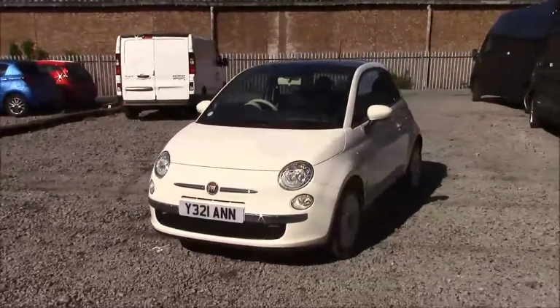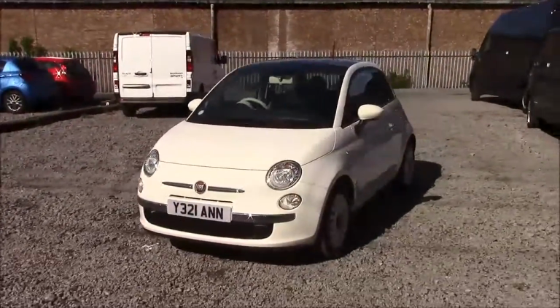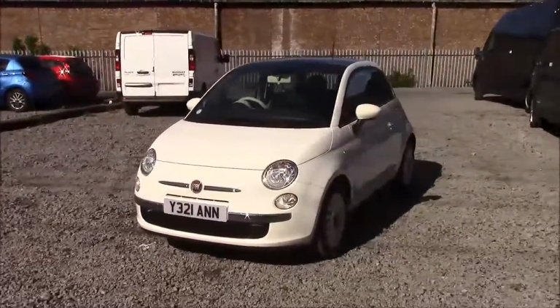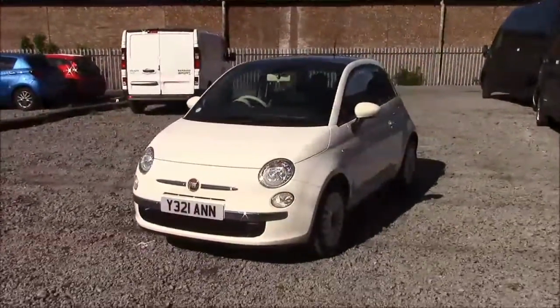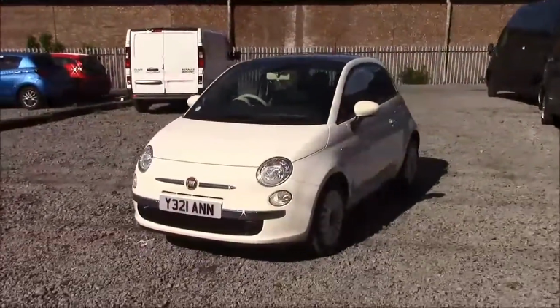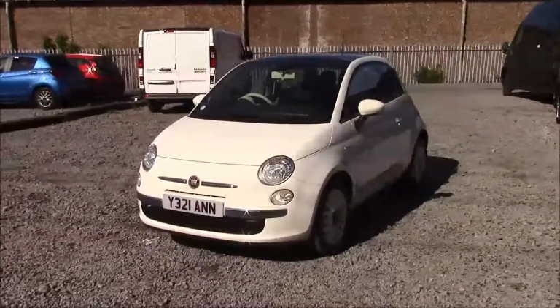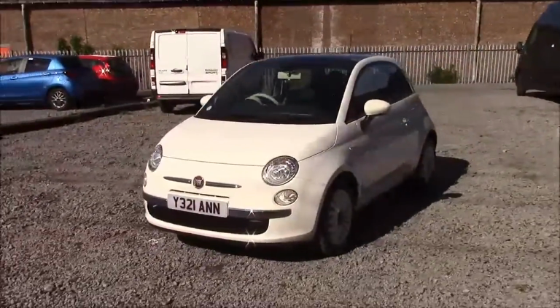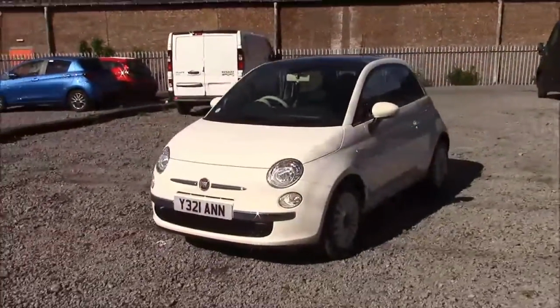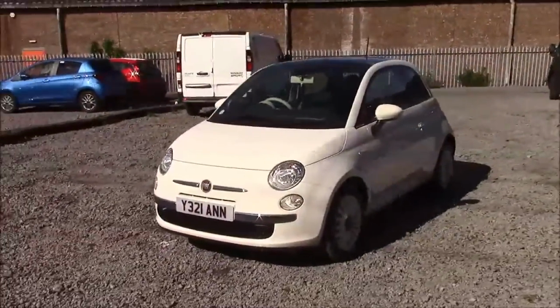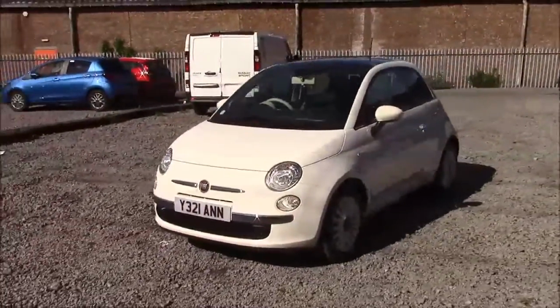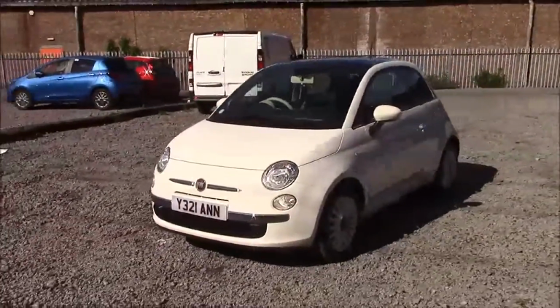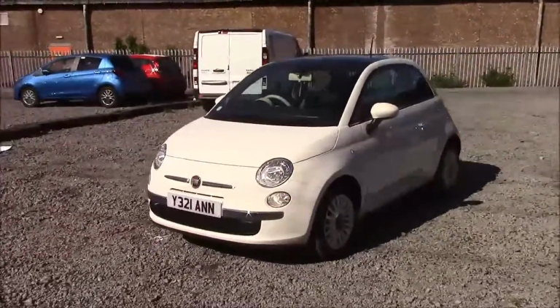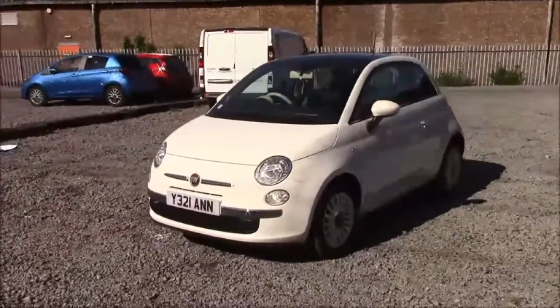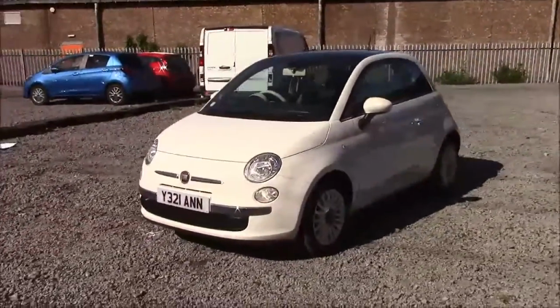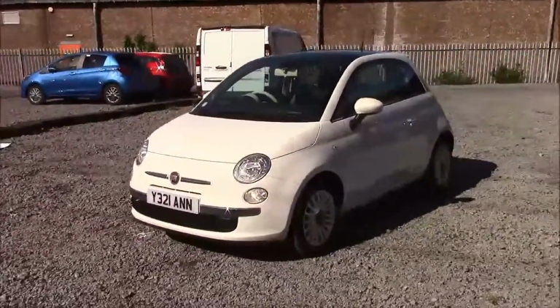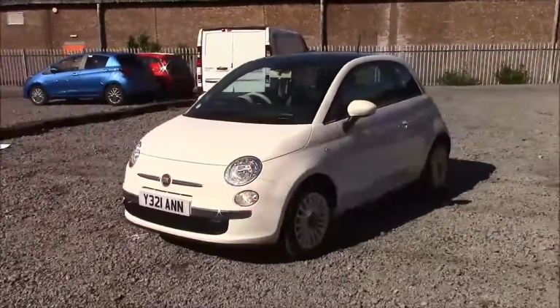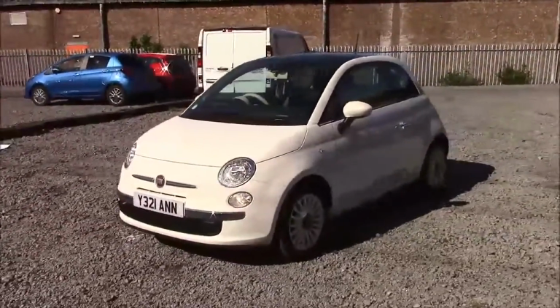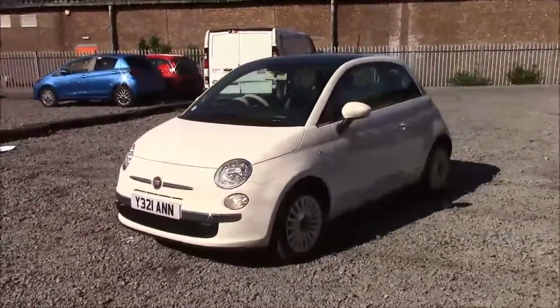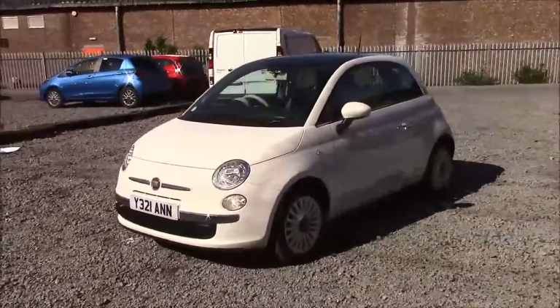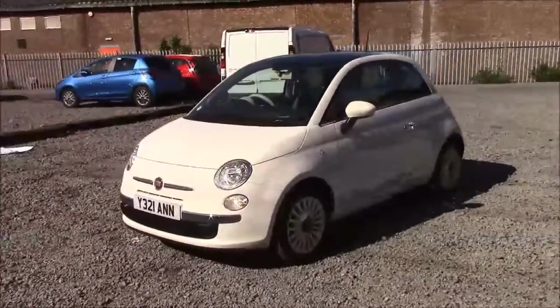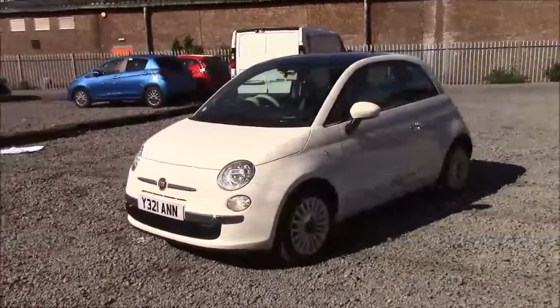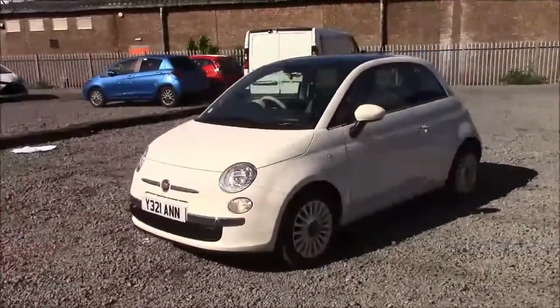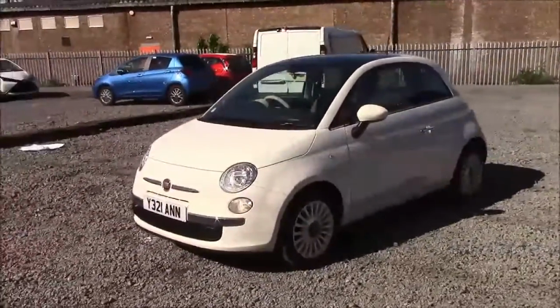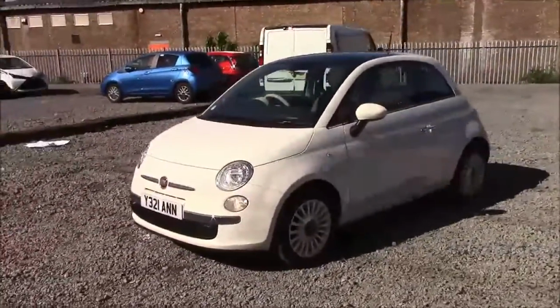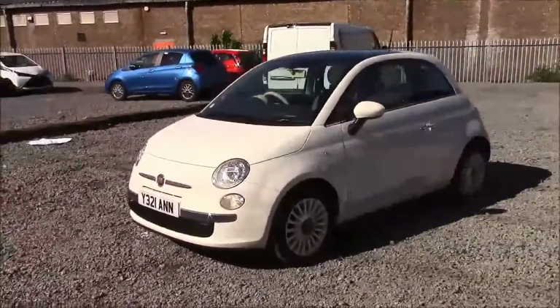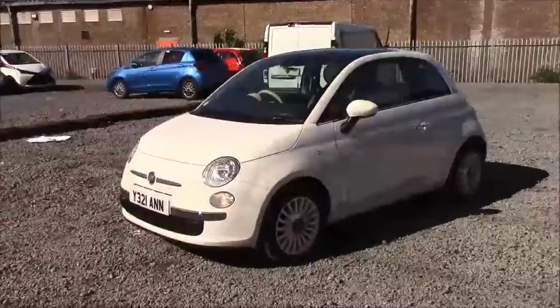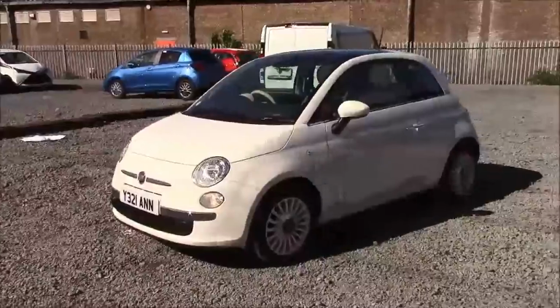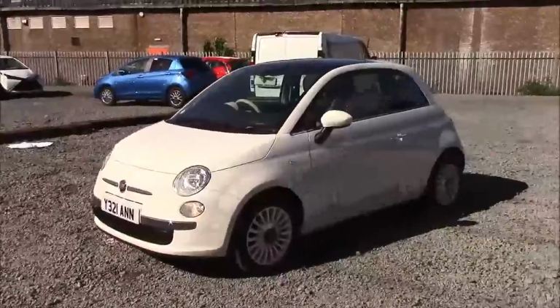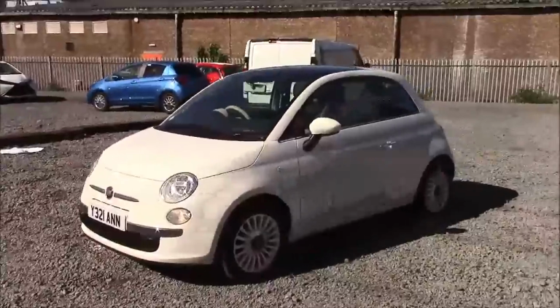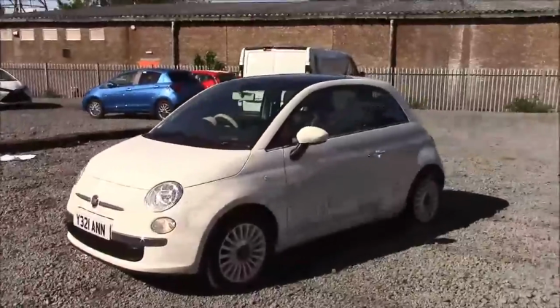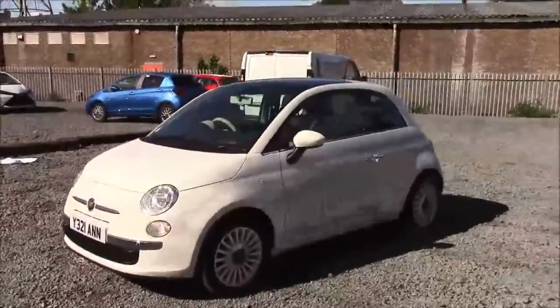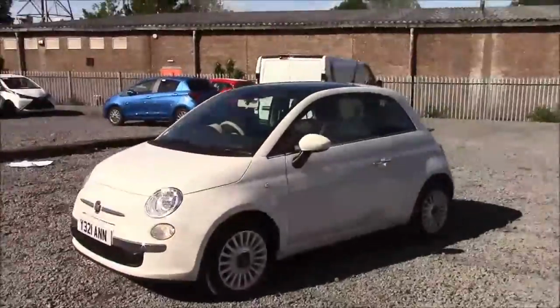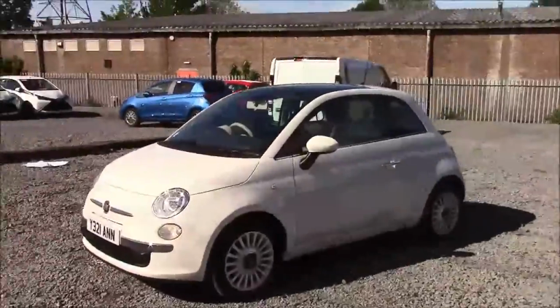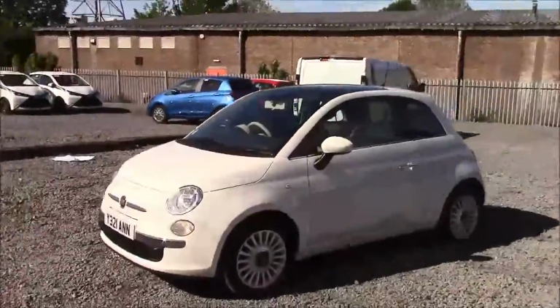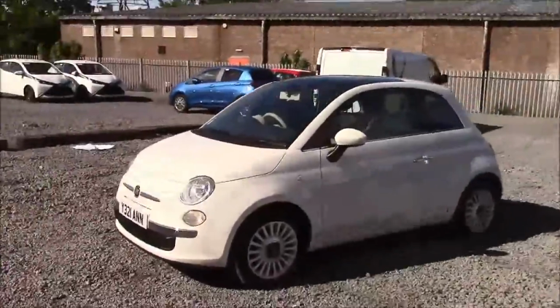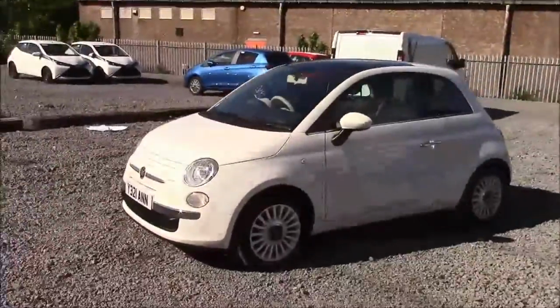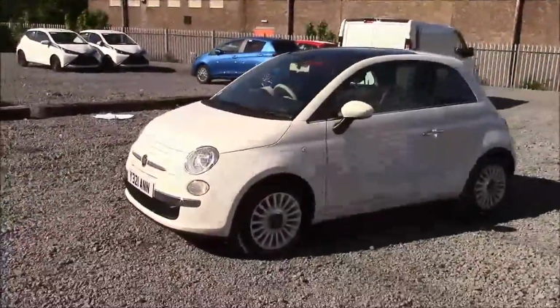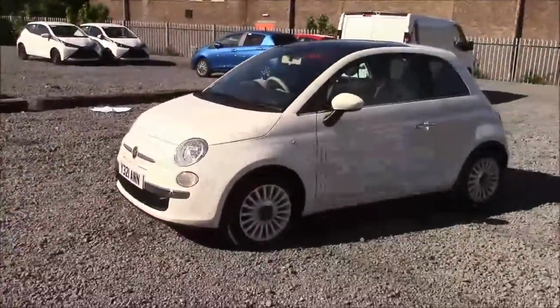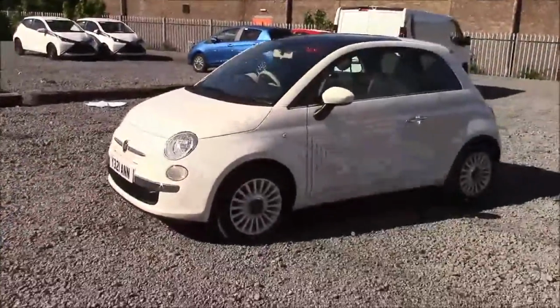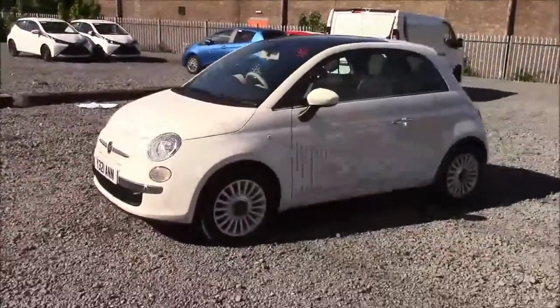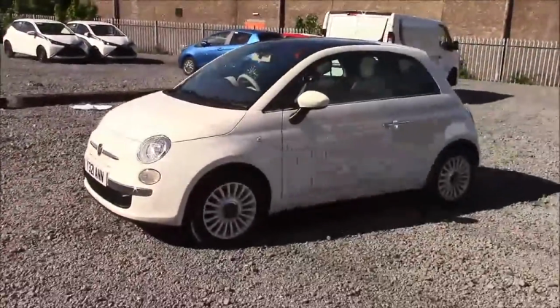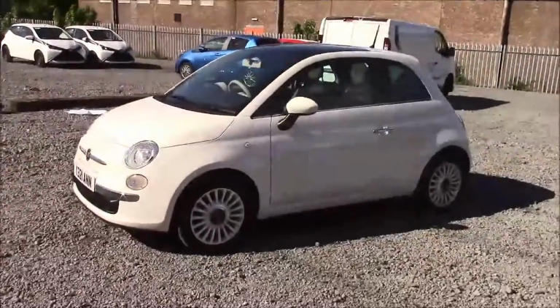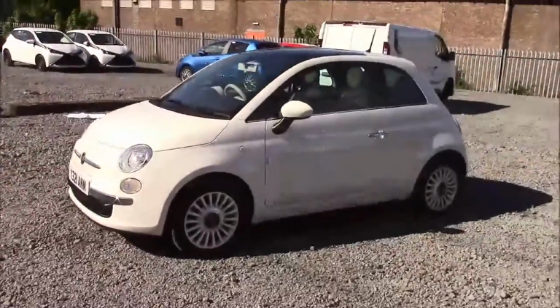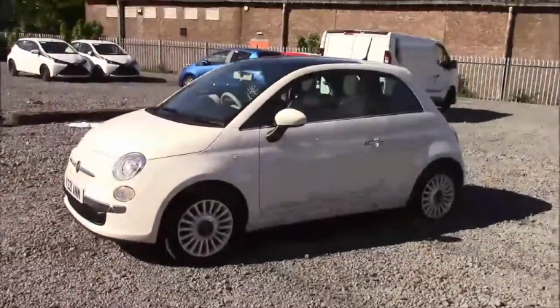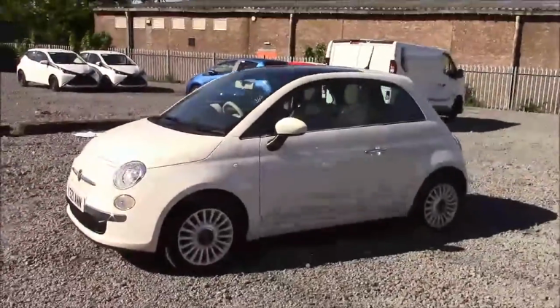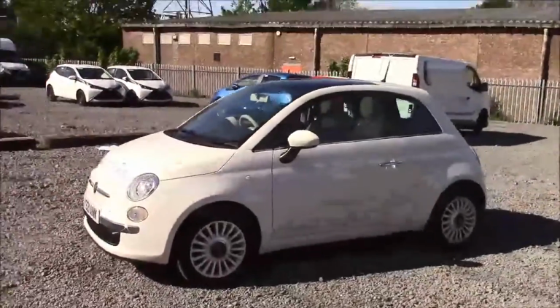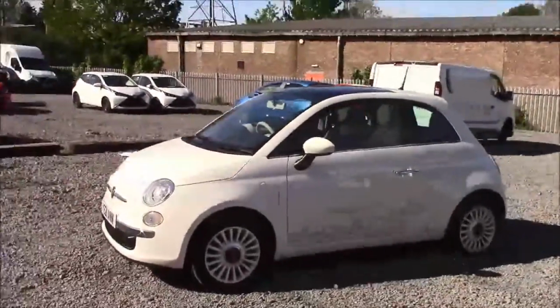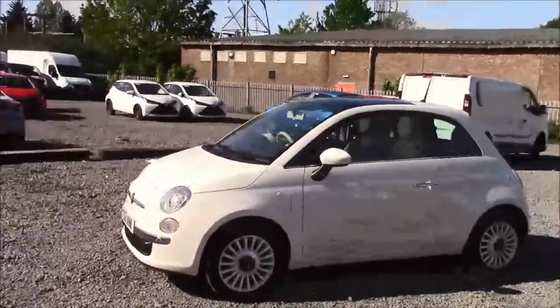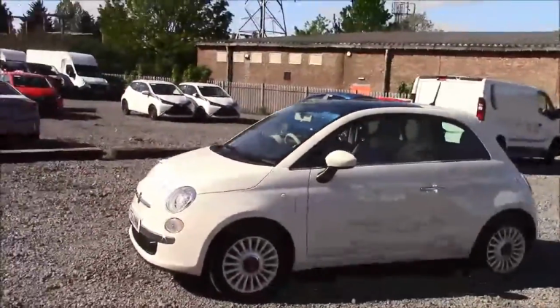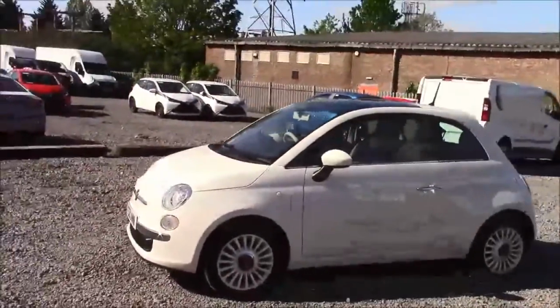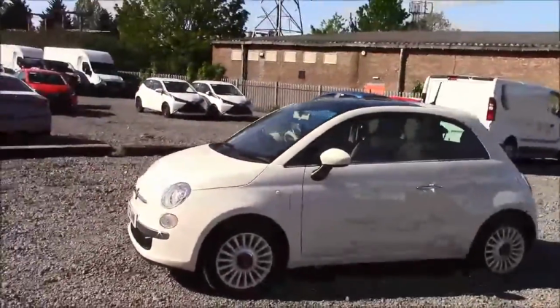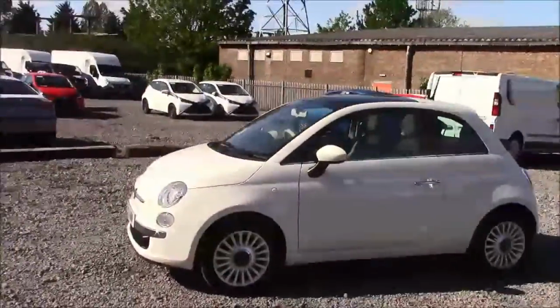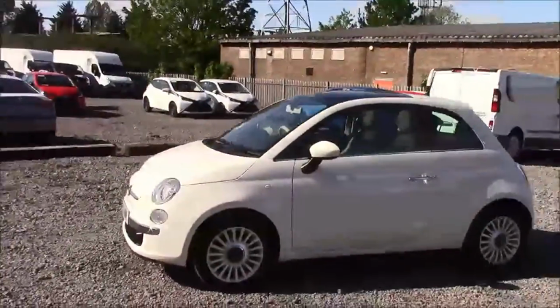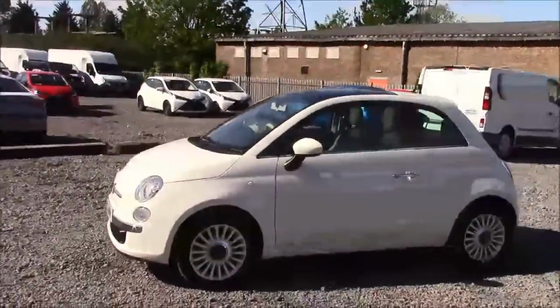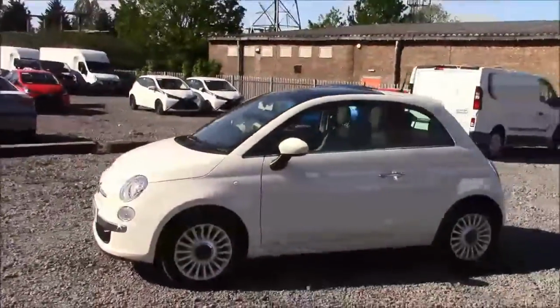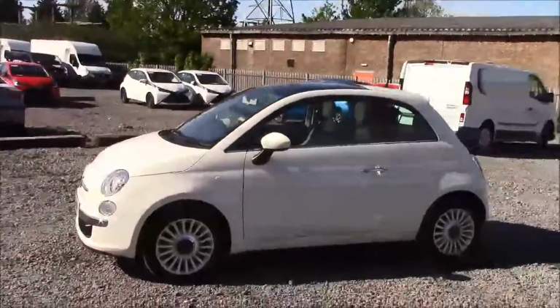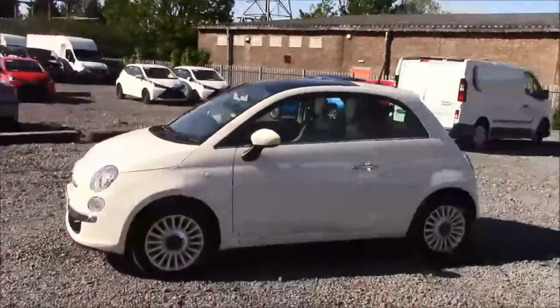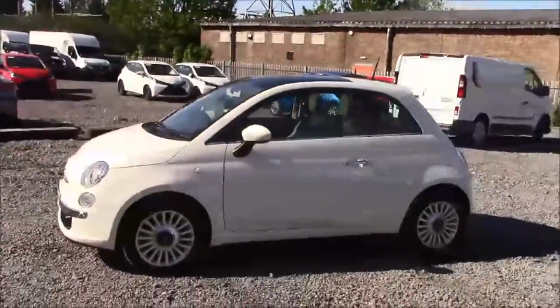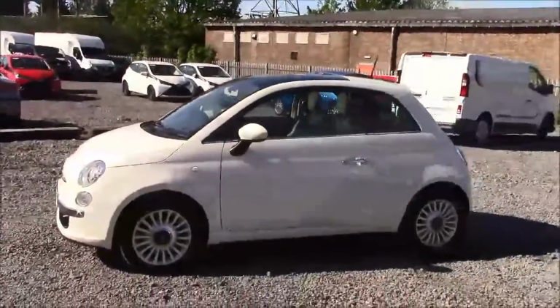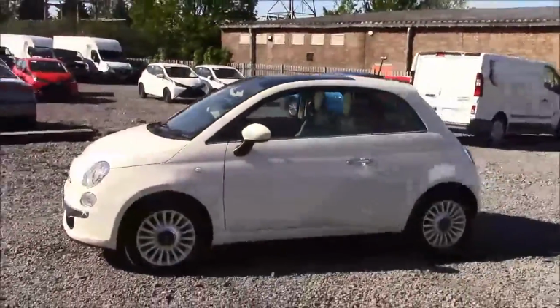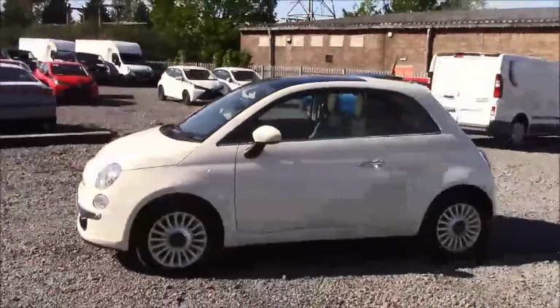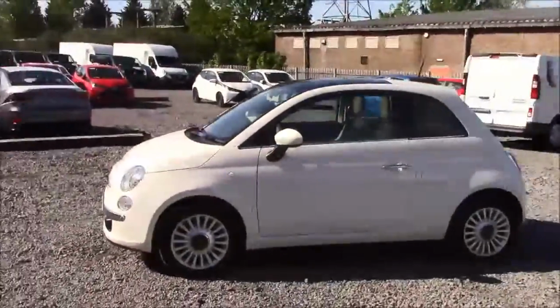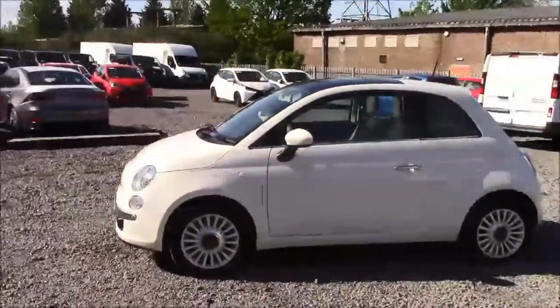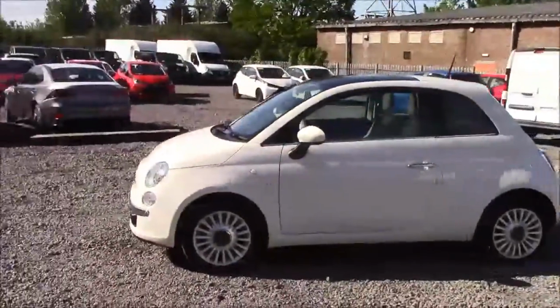The fuel economy for this vehicle is 60.1 miles per gallon on a combined cycle, placing this car in tax band B, costing you £20 for the year.